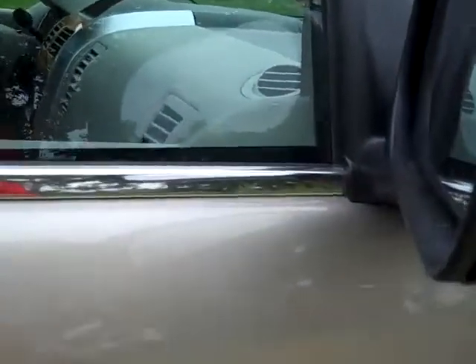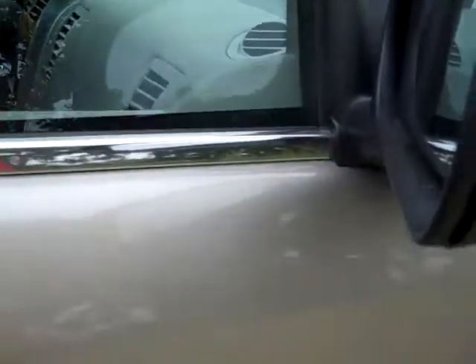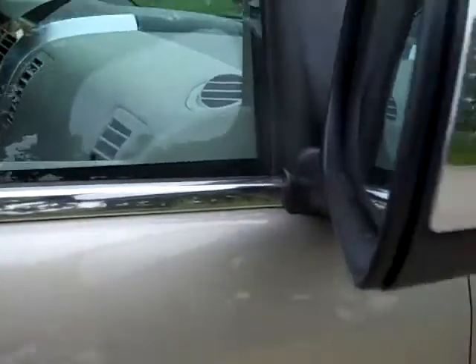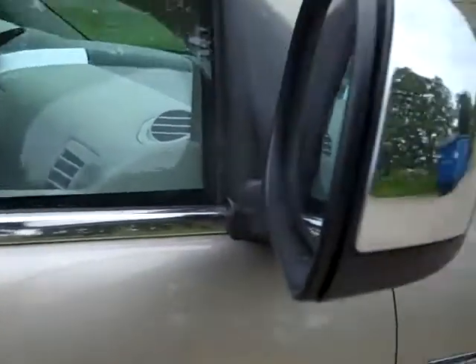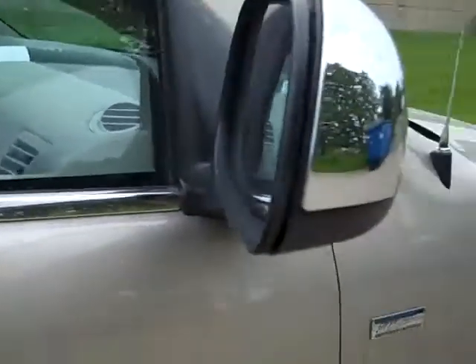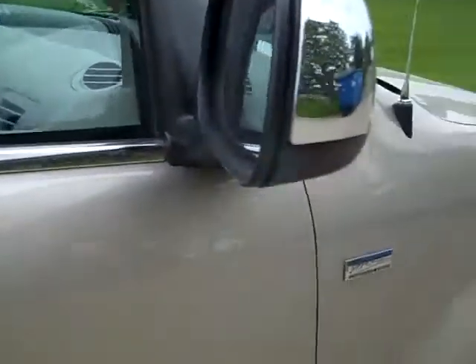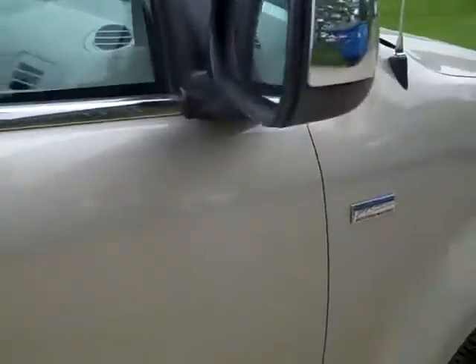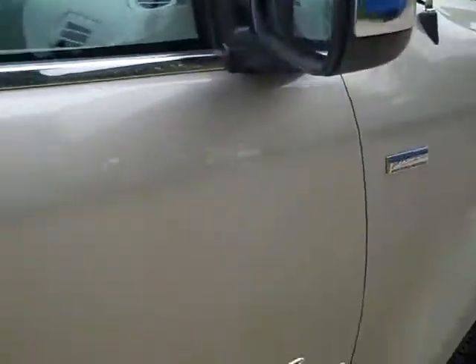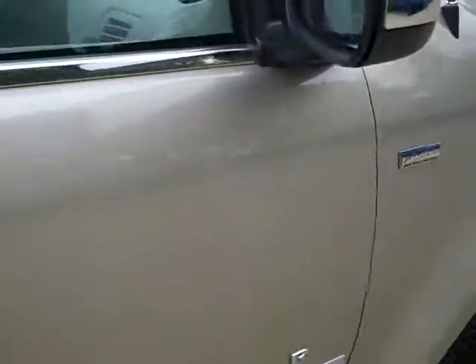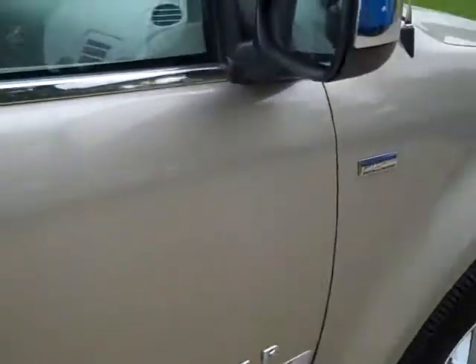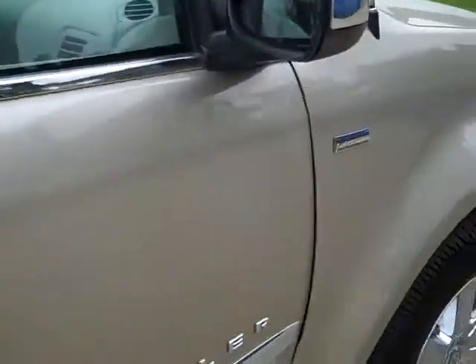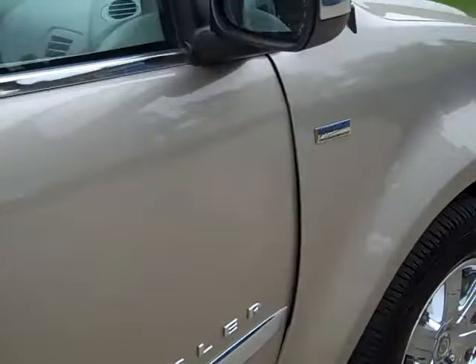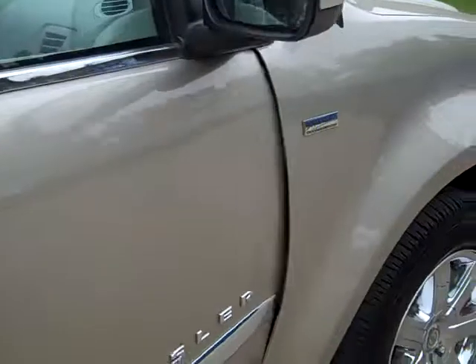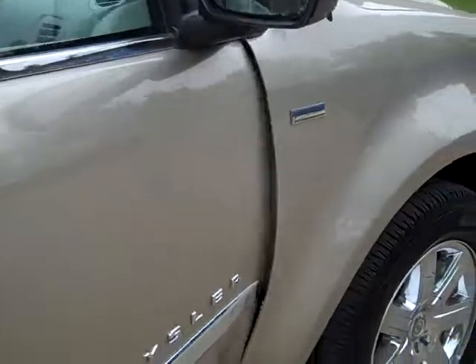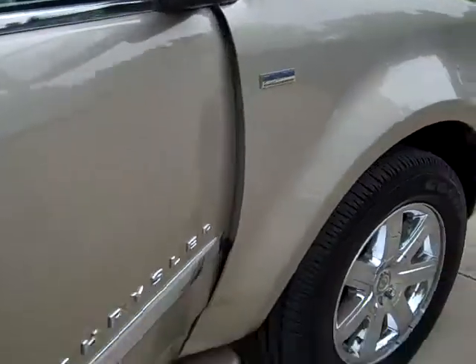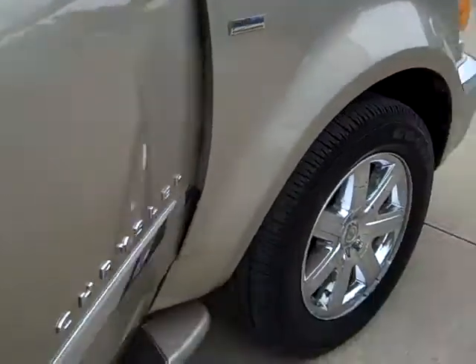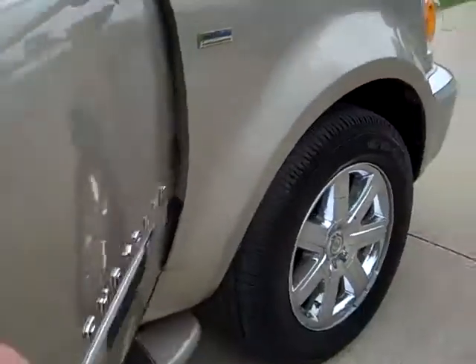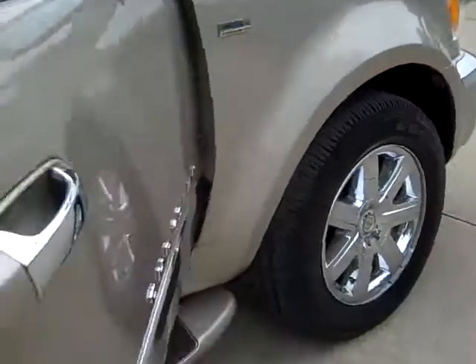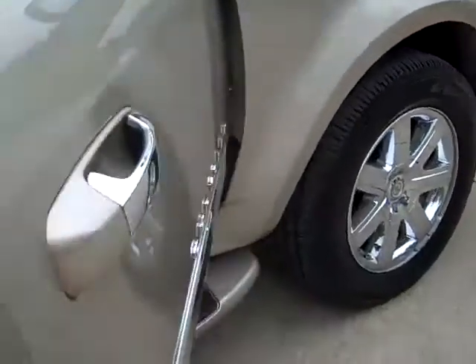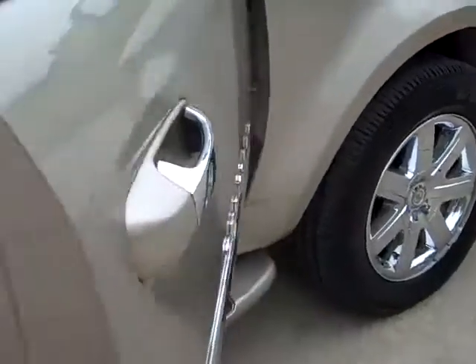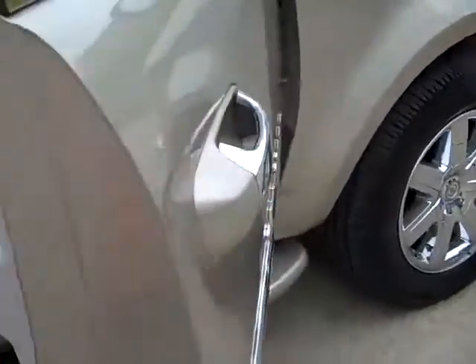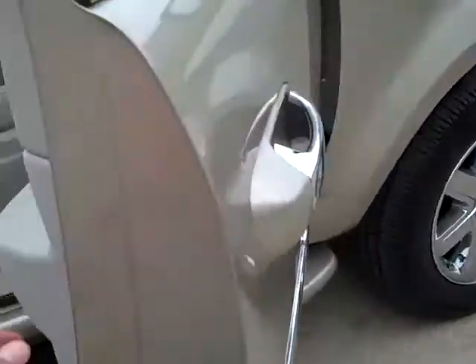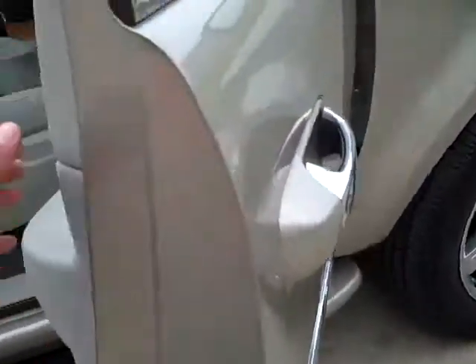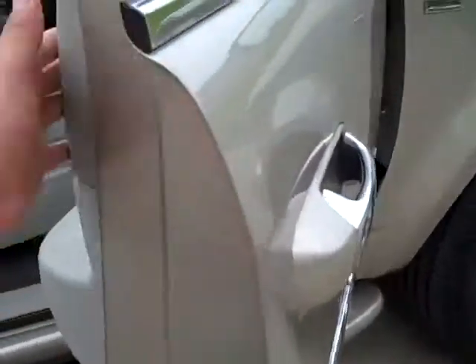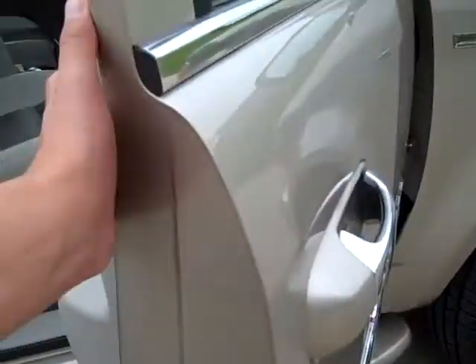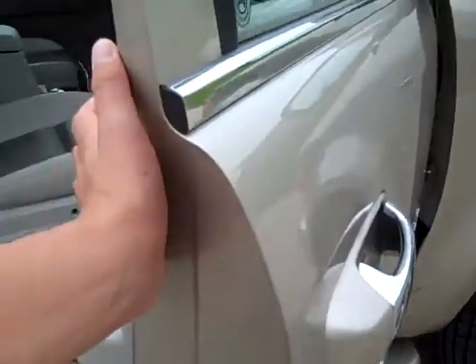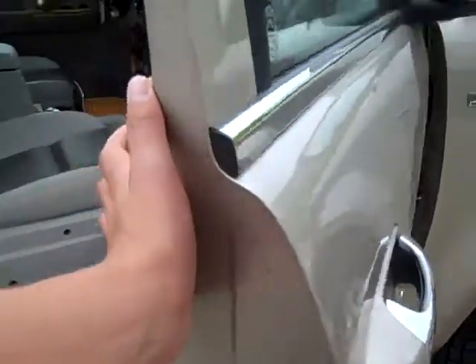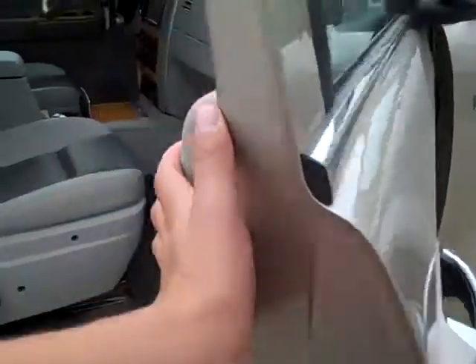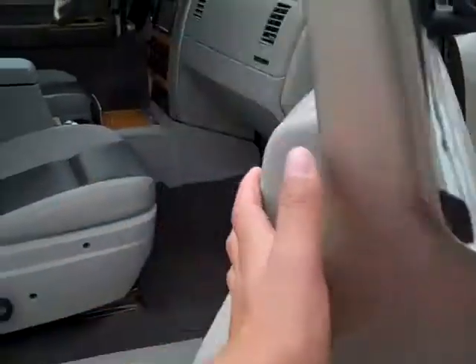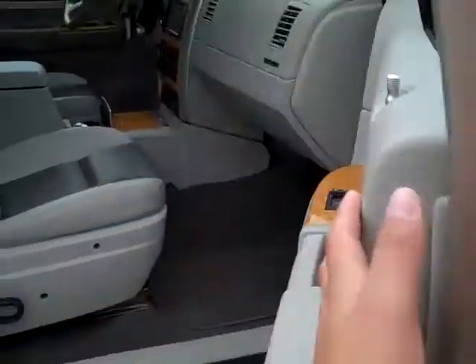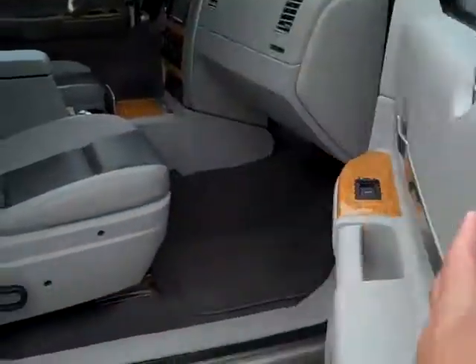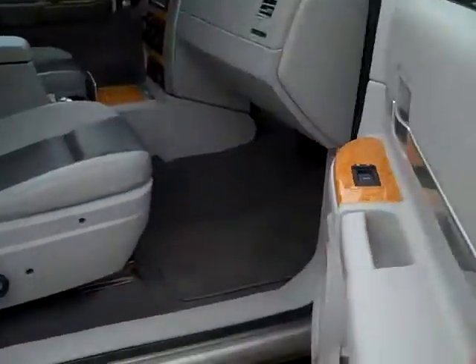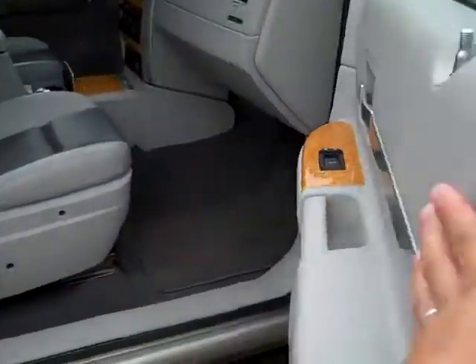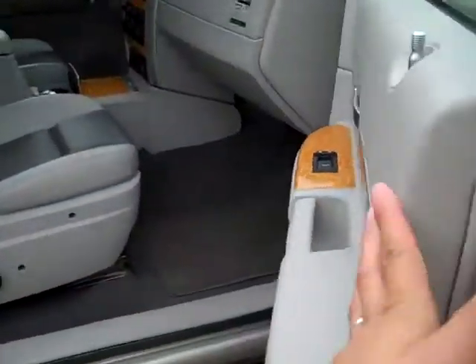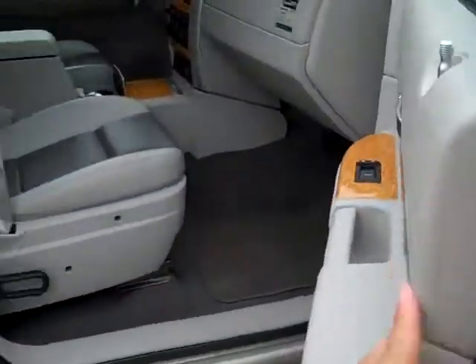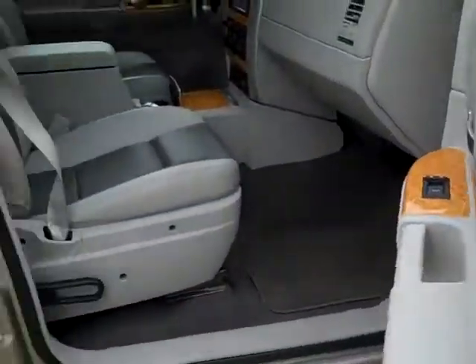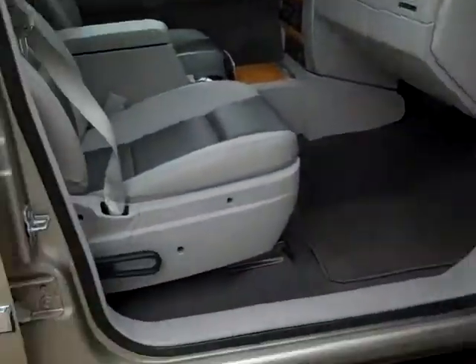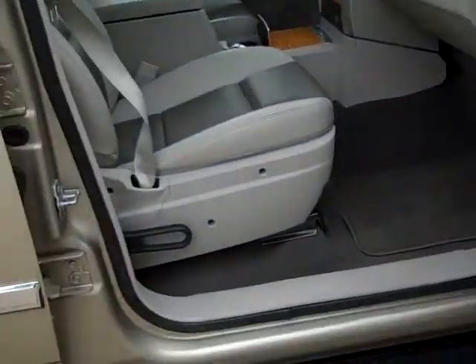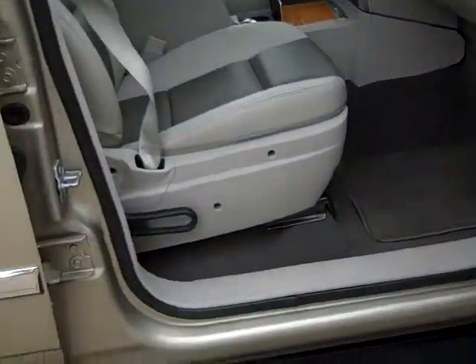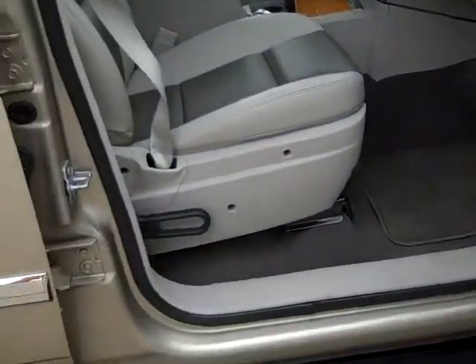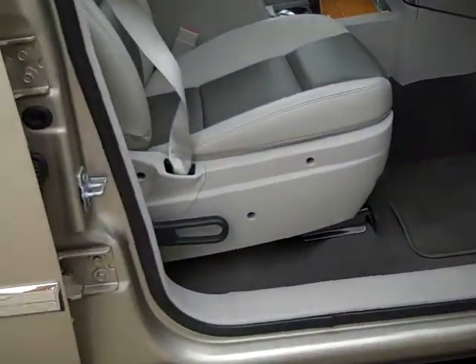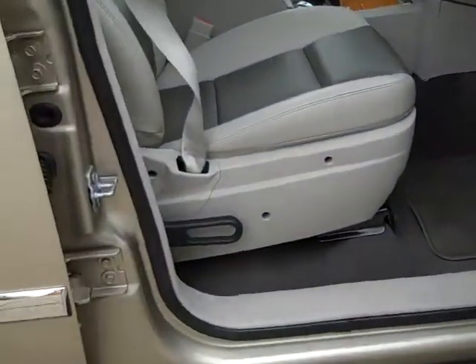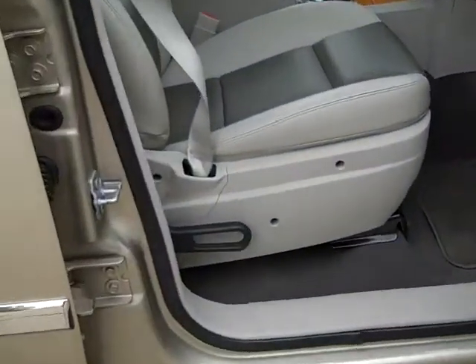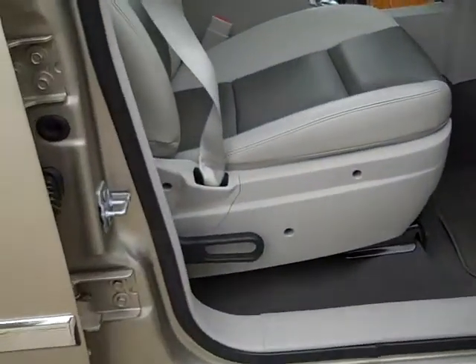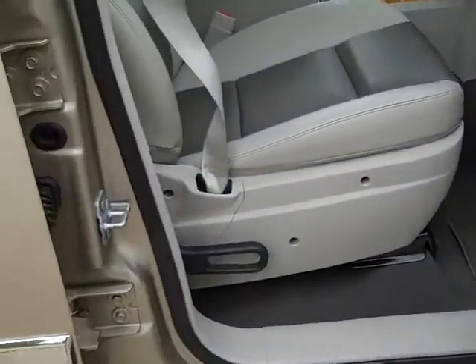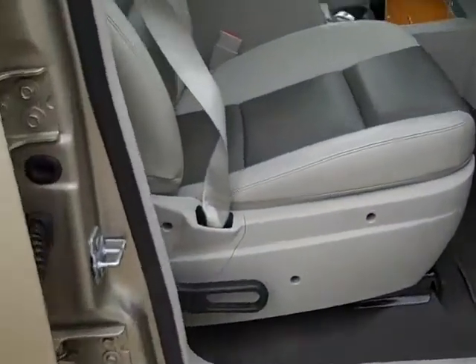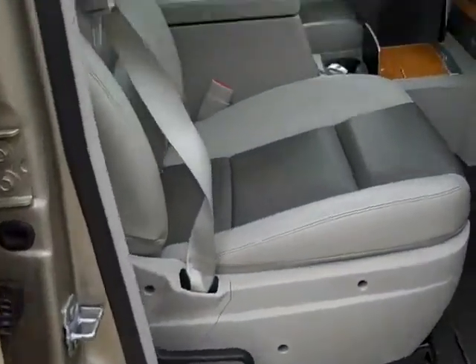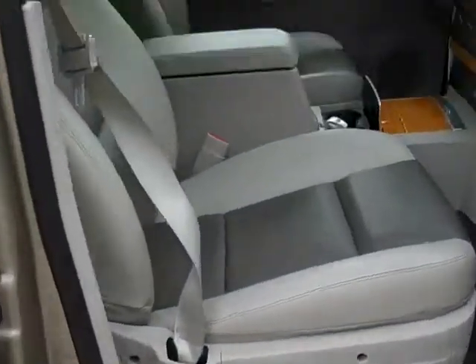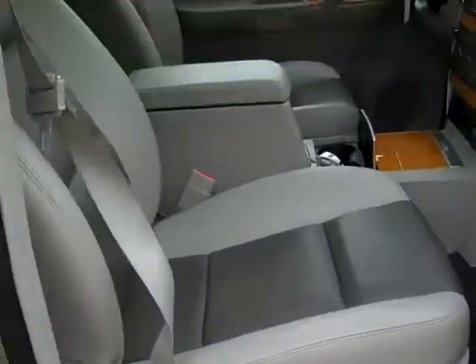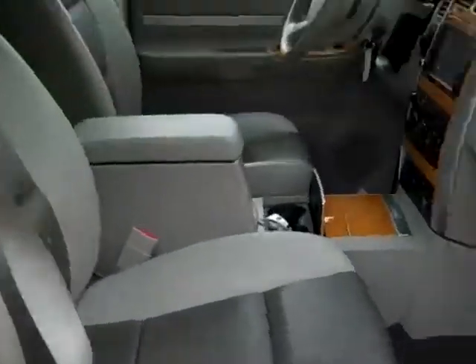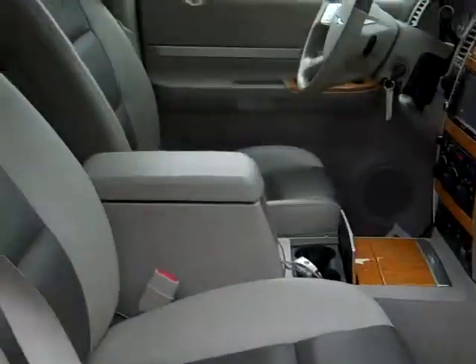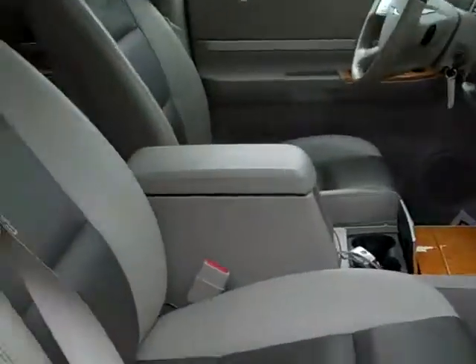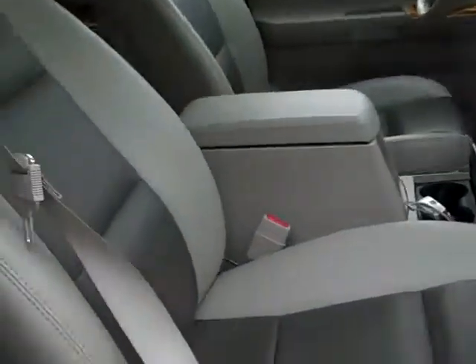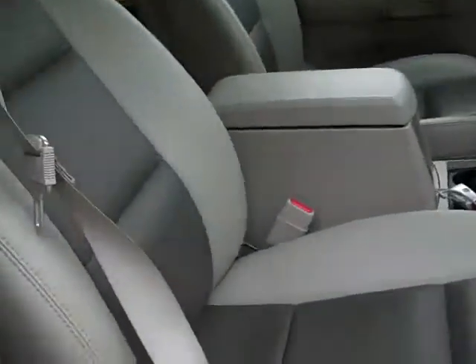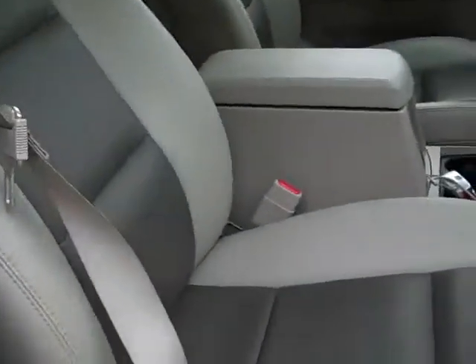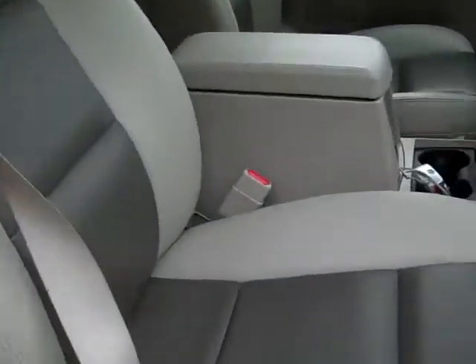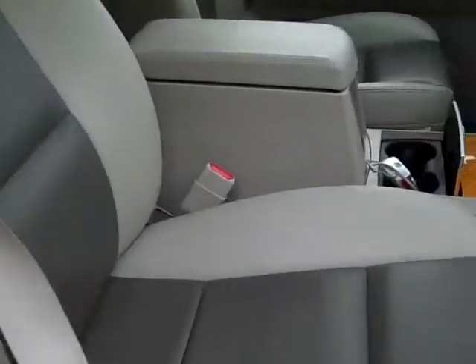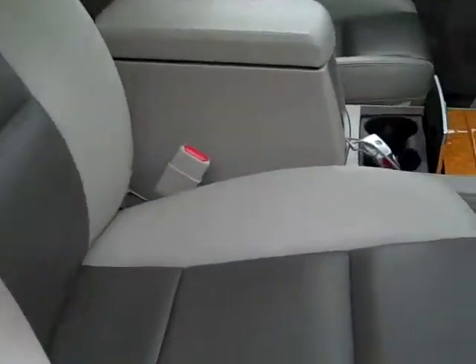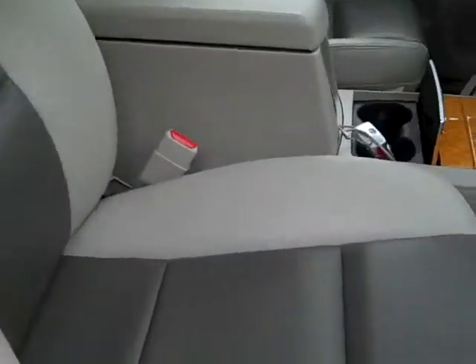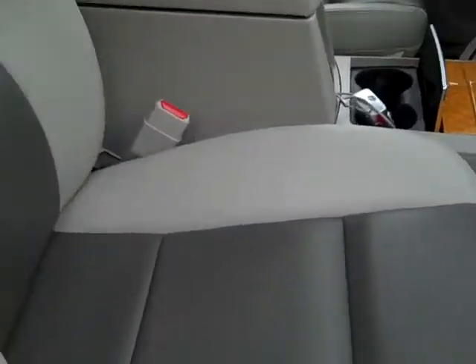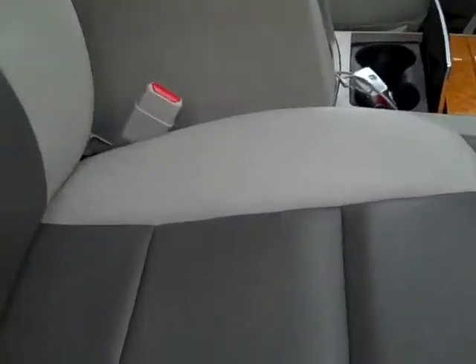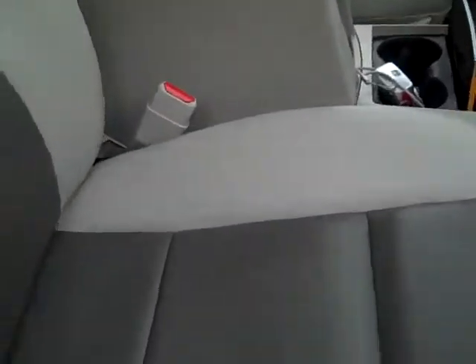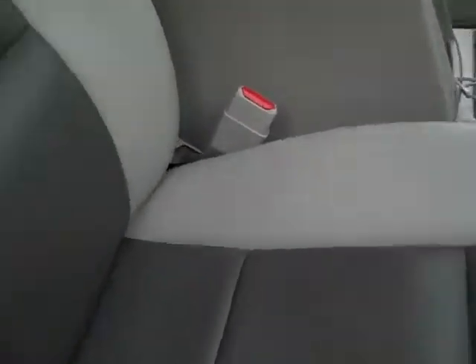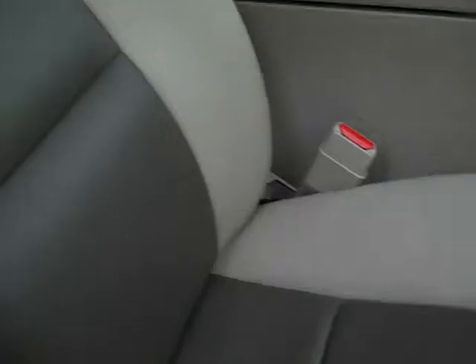Power heated mirrors, power windows, power locks, power driver seat, two tone leather interior.